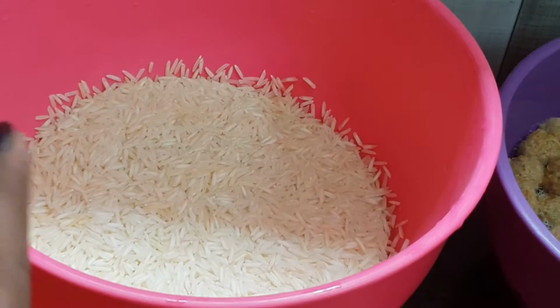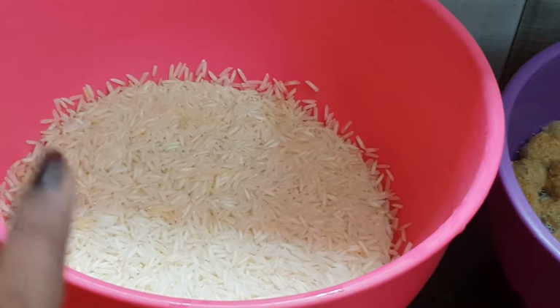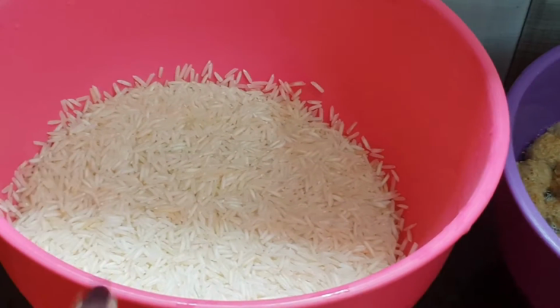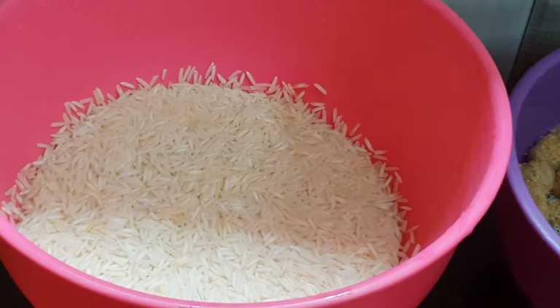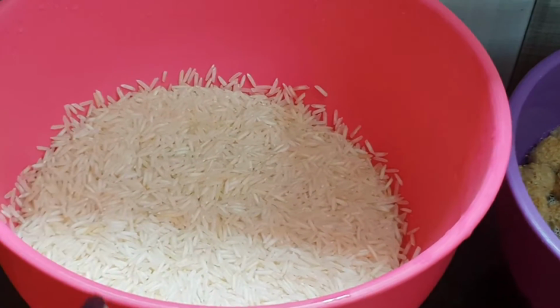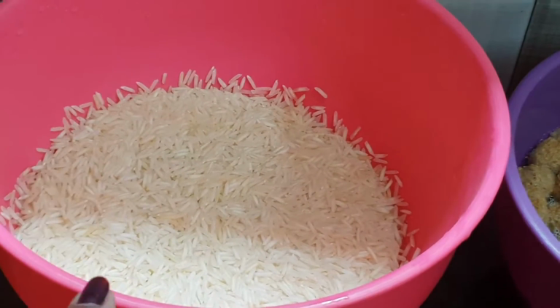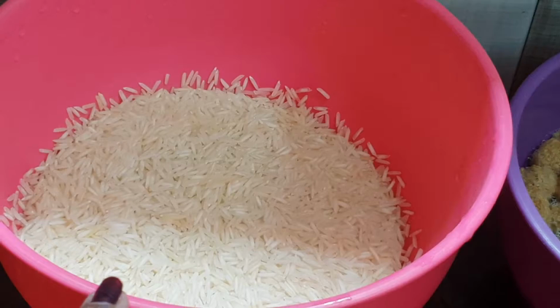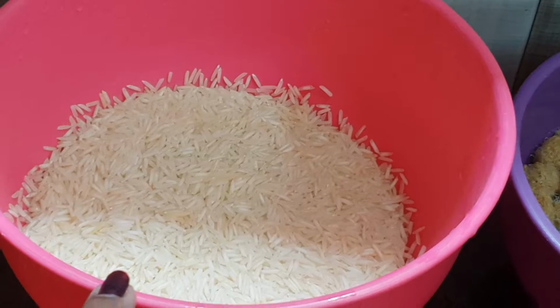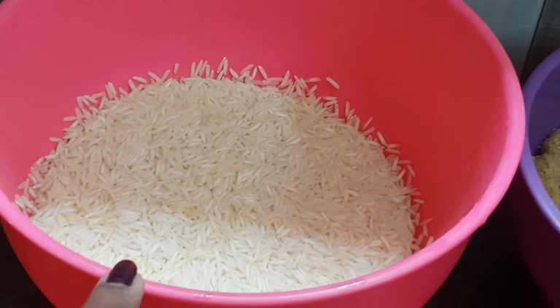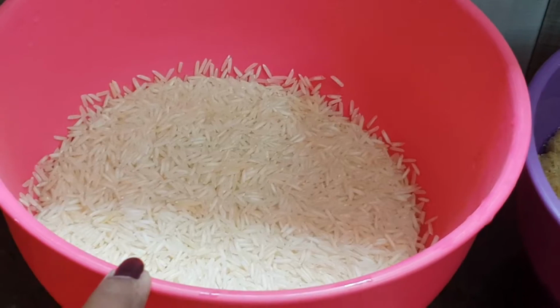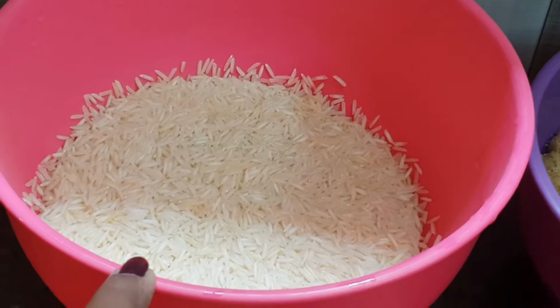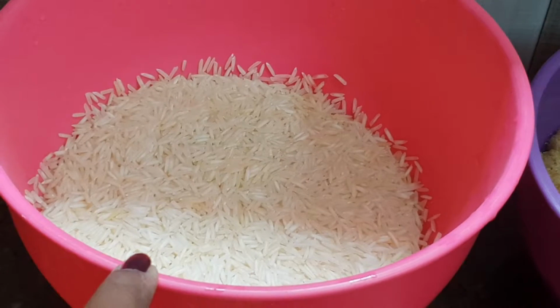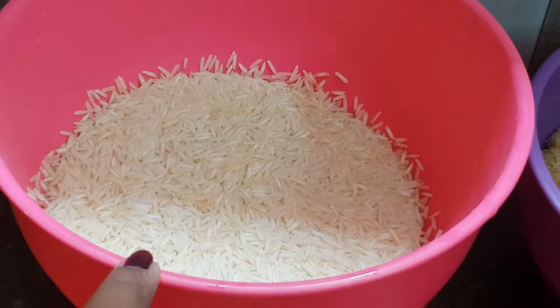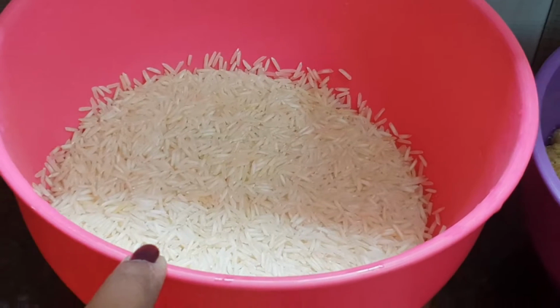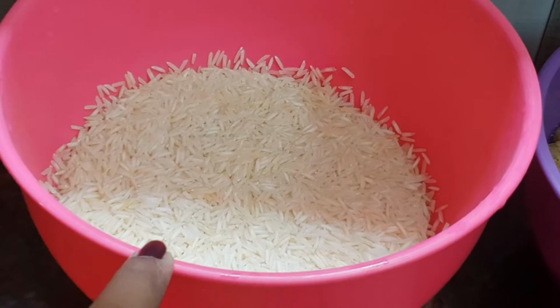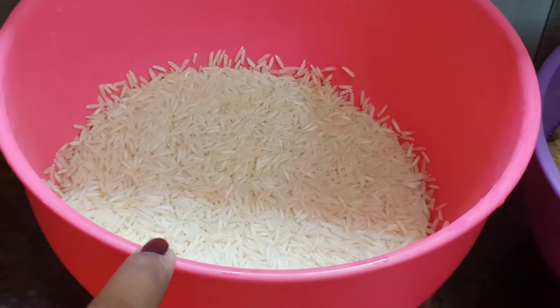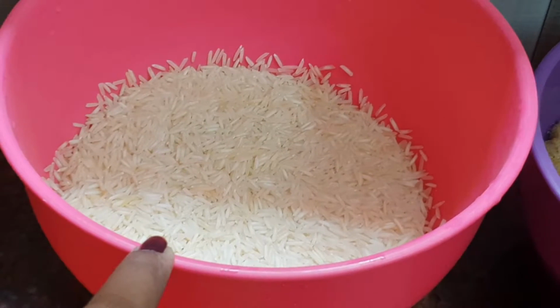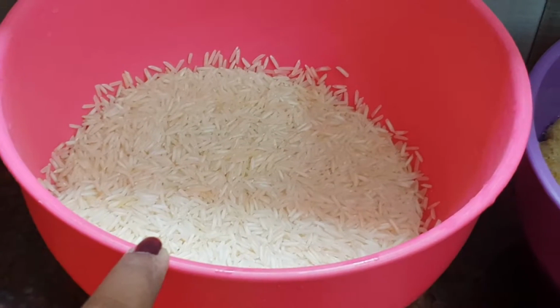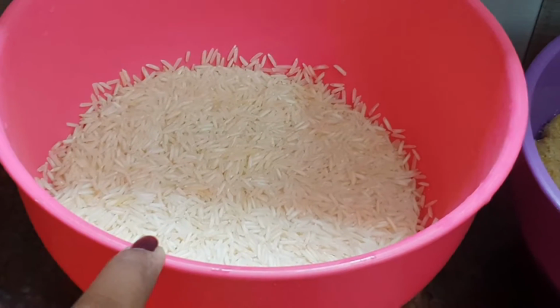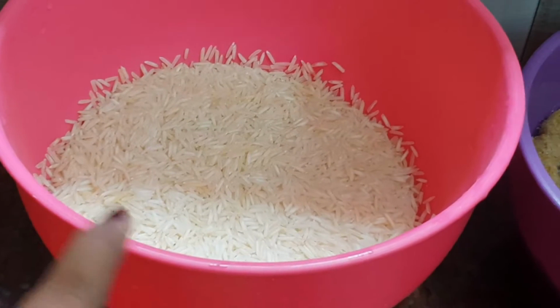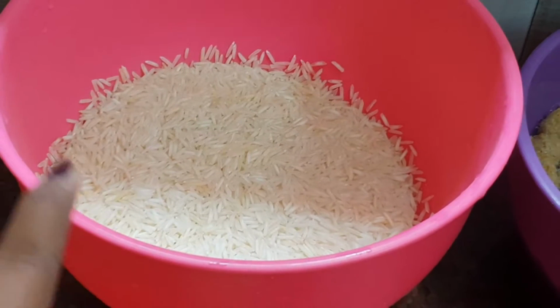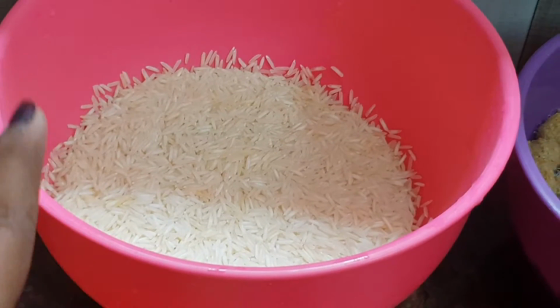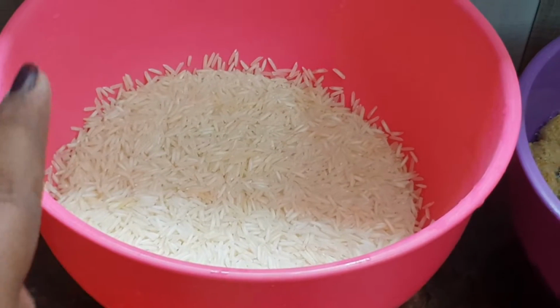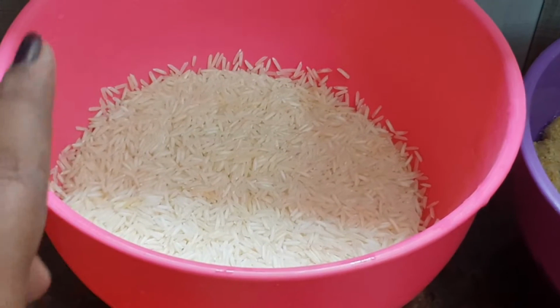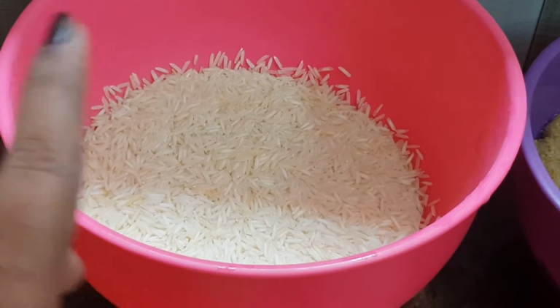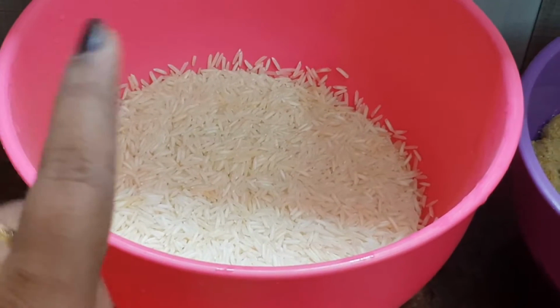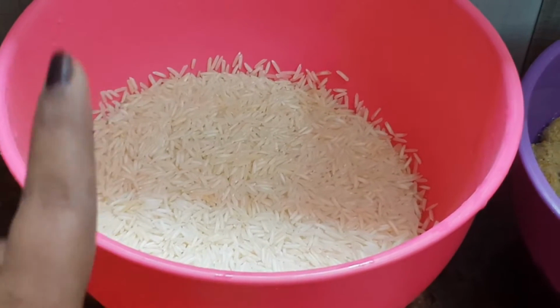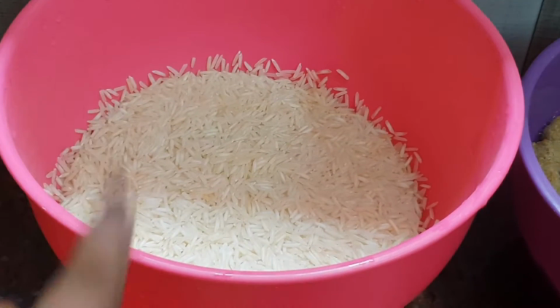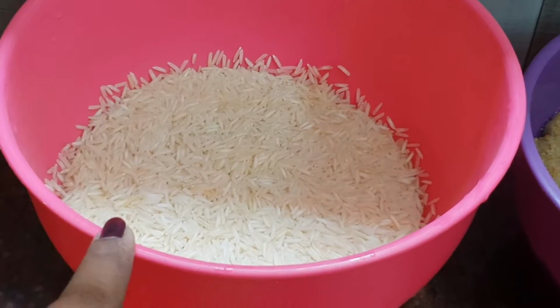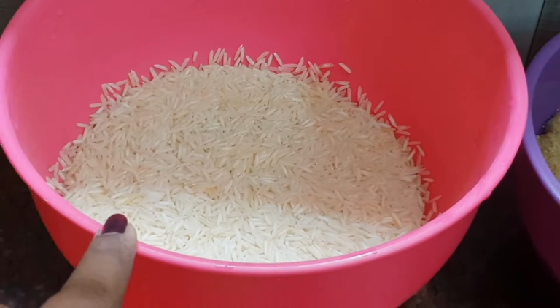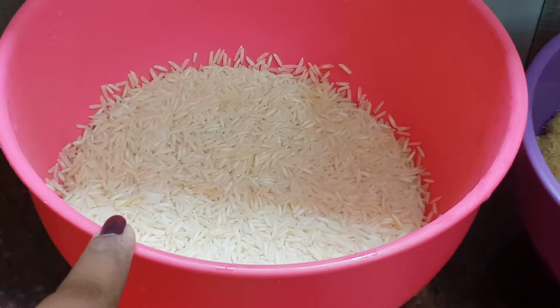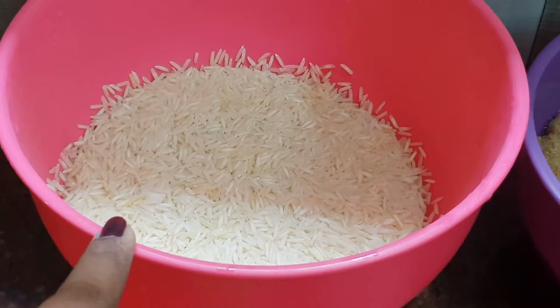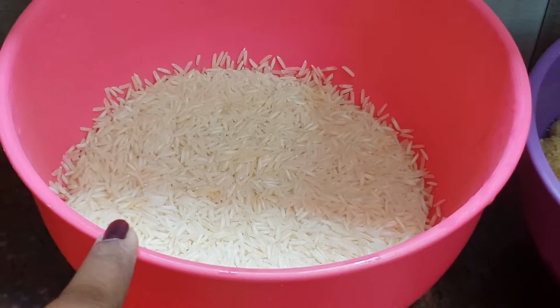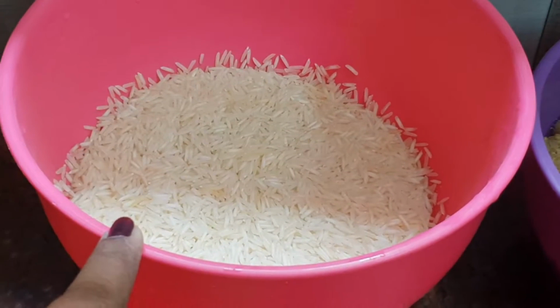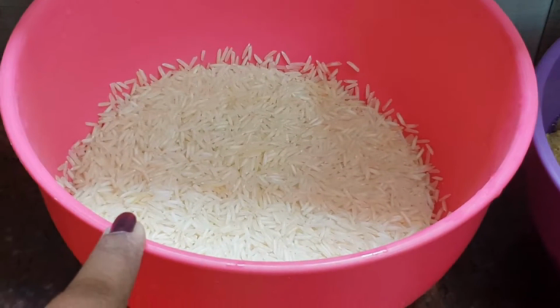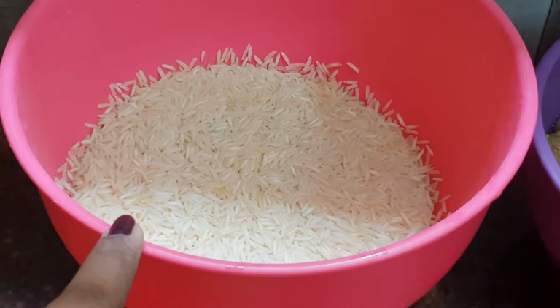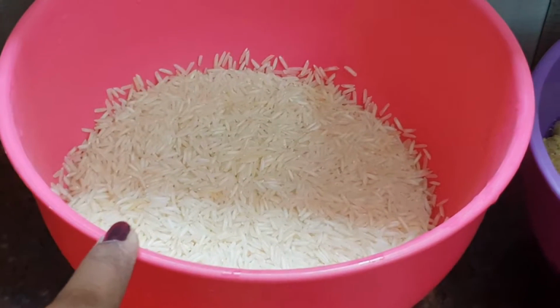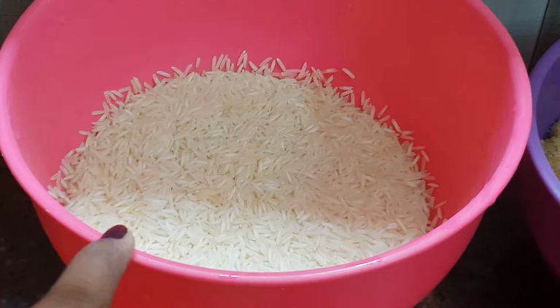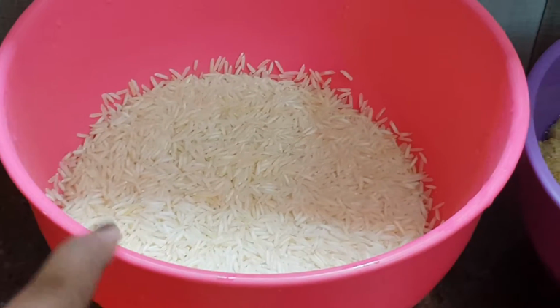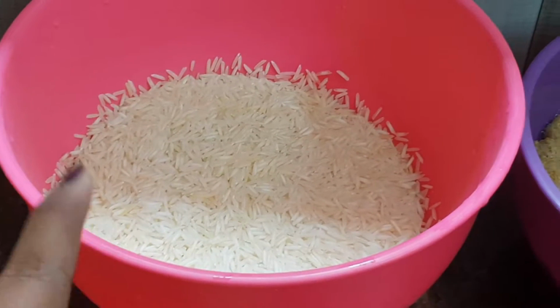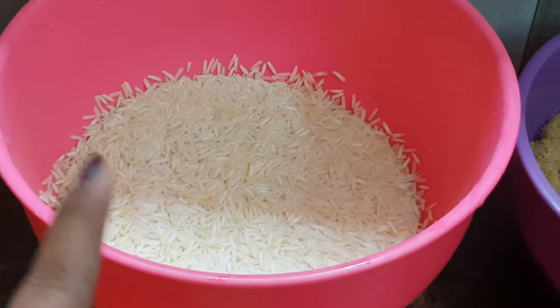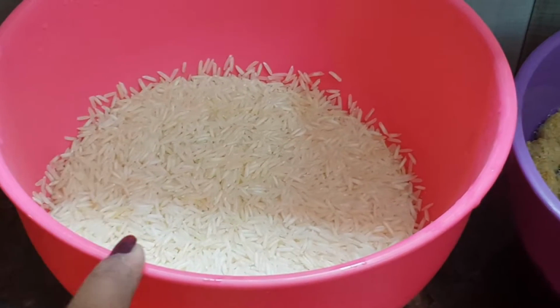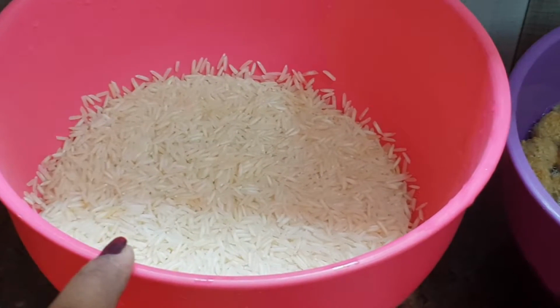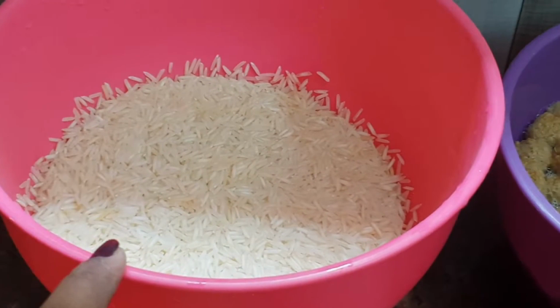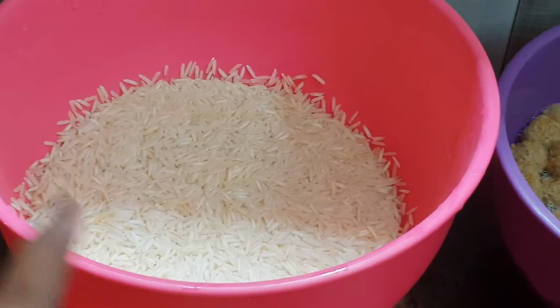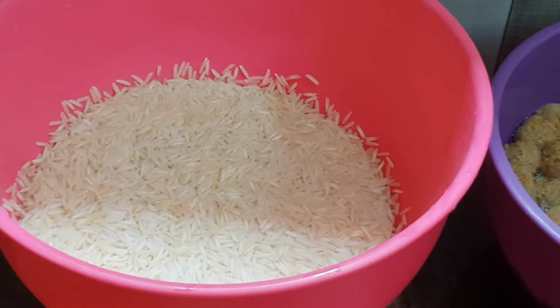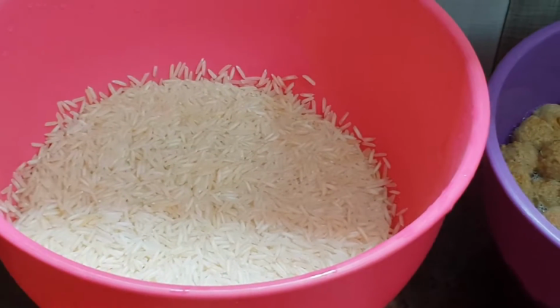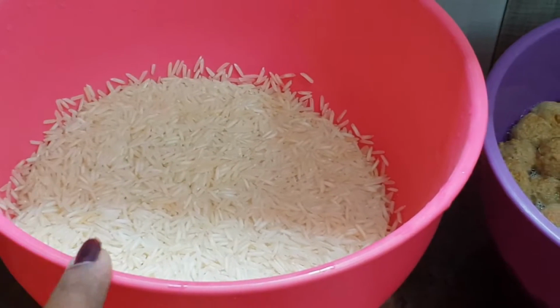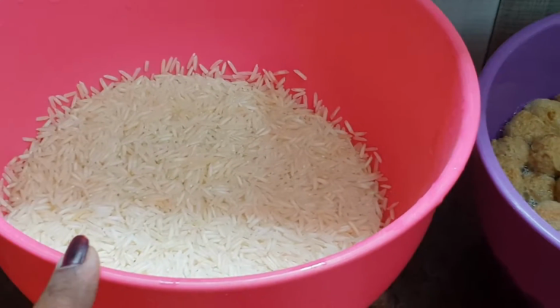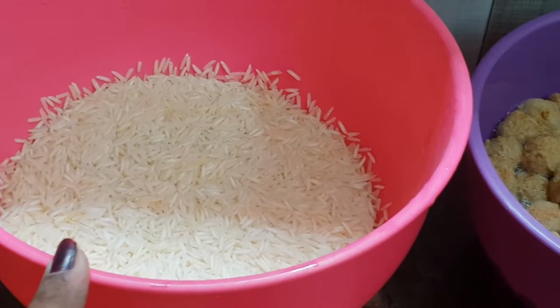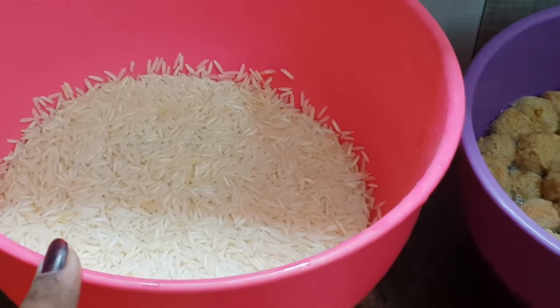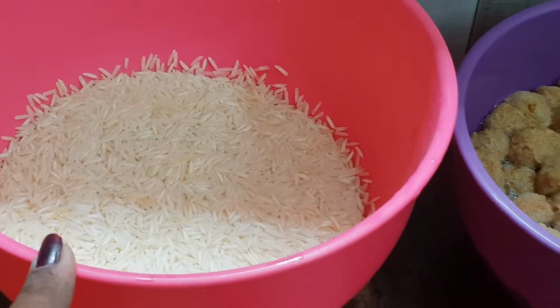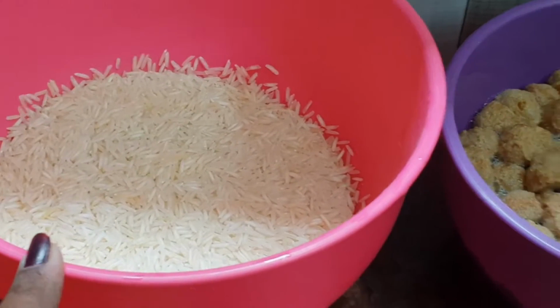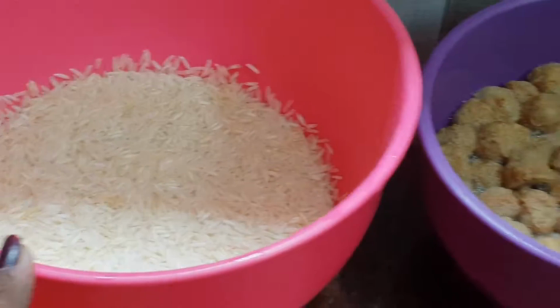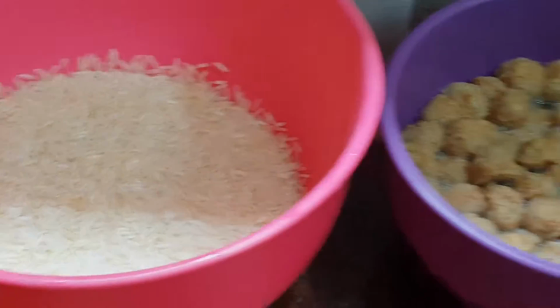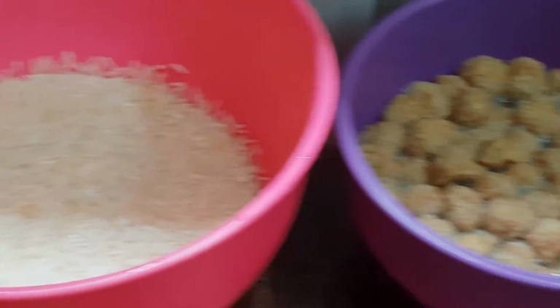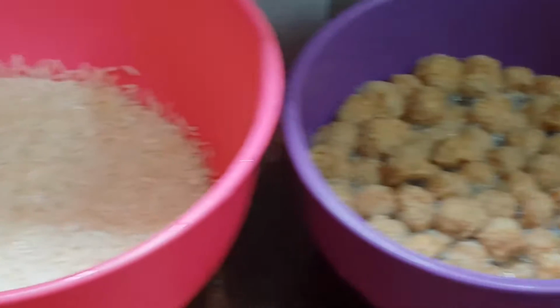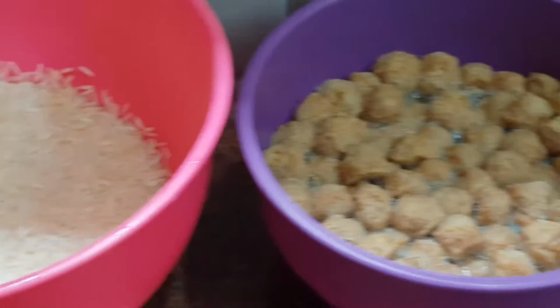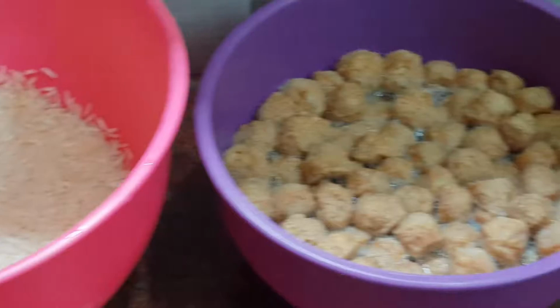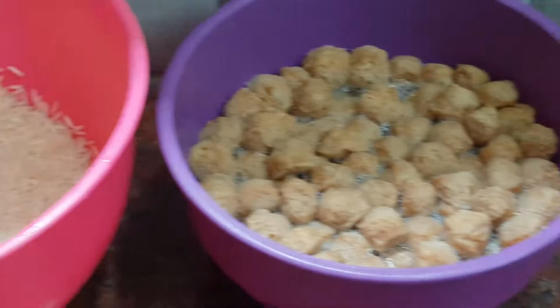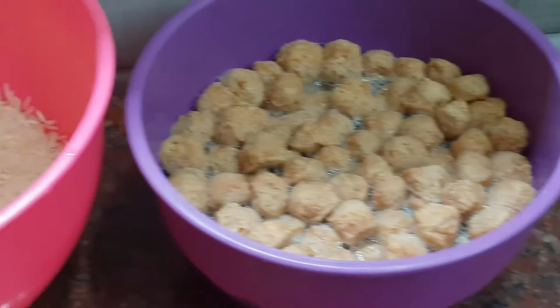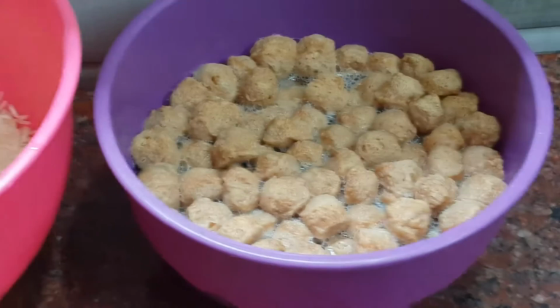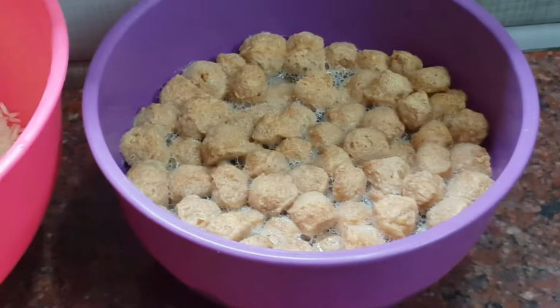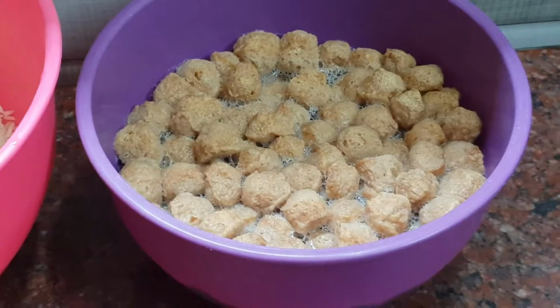I will use basmati rice. After I start, I will use it for this recipe.